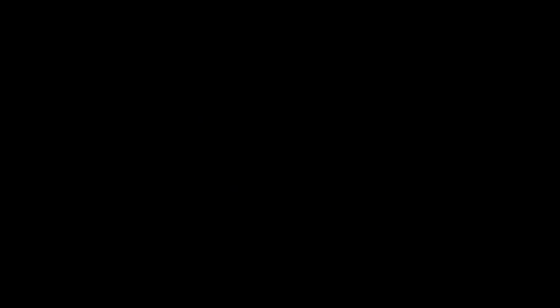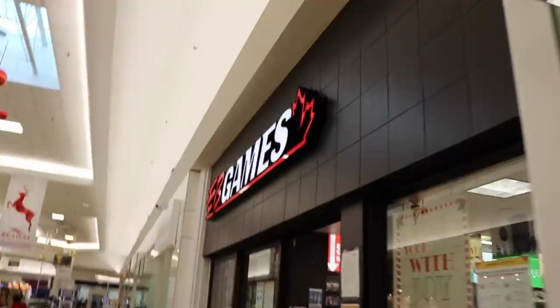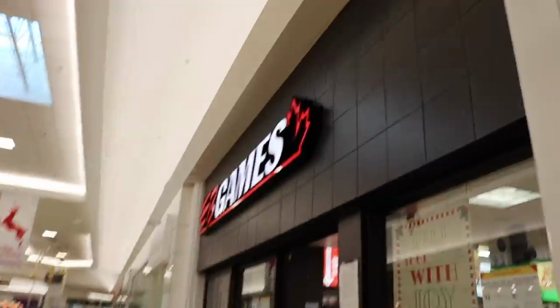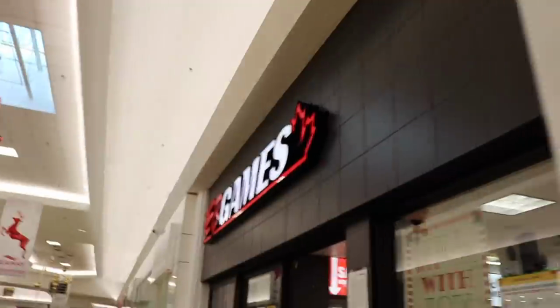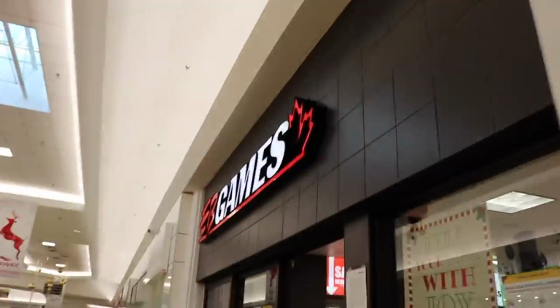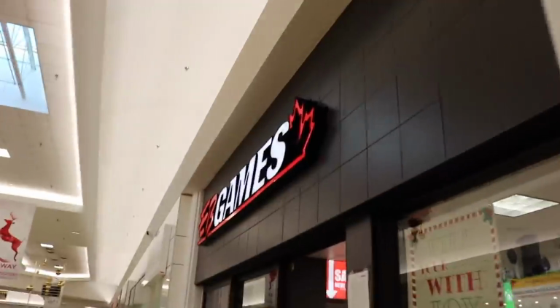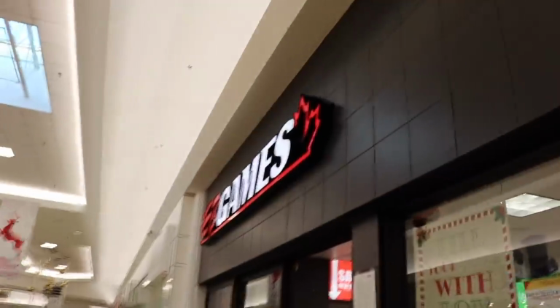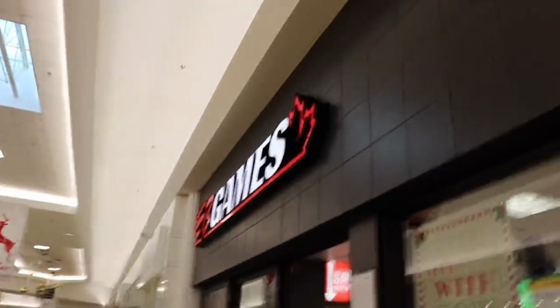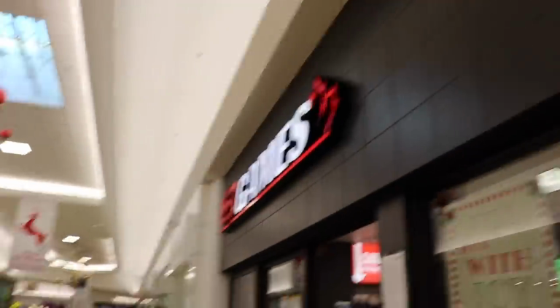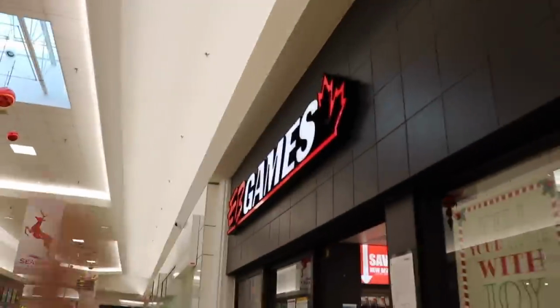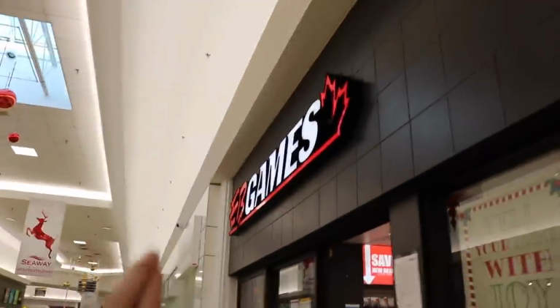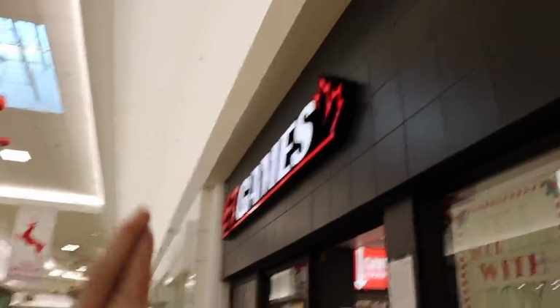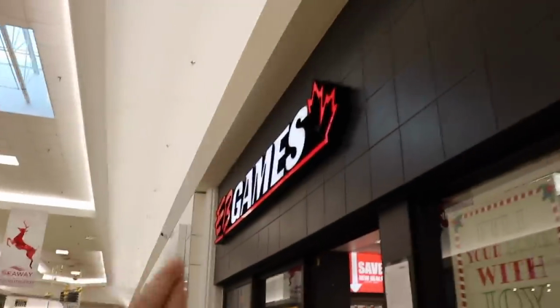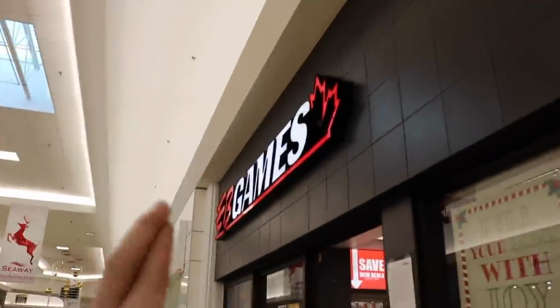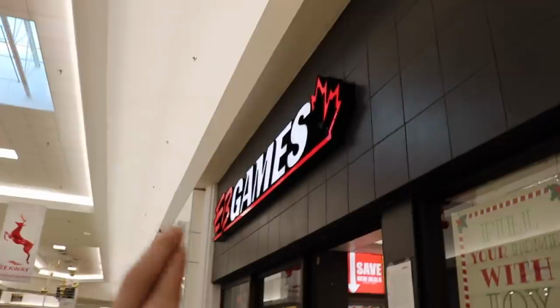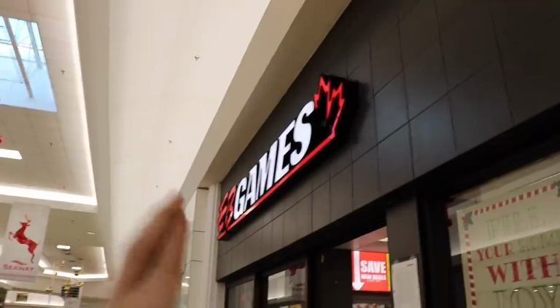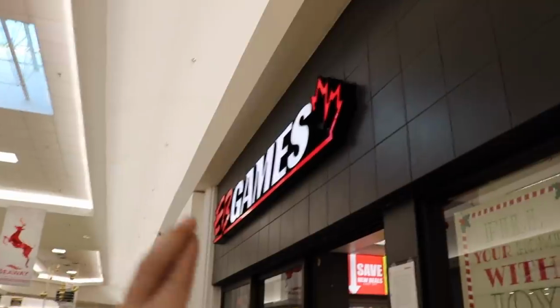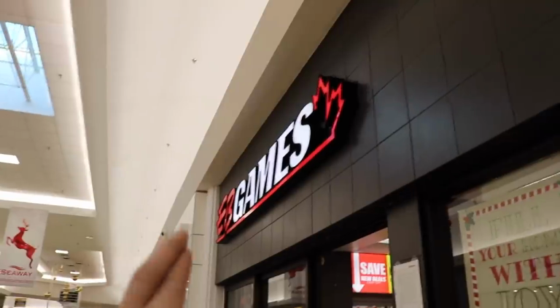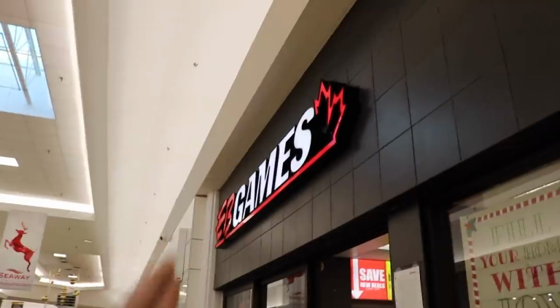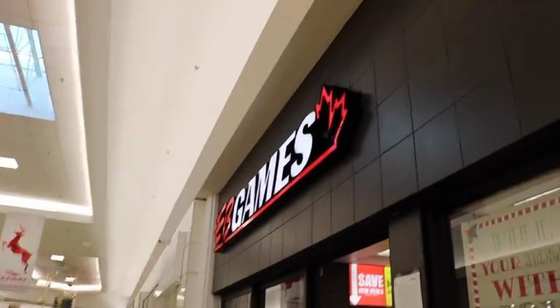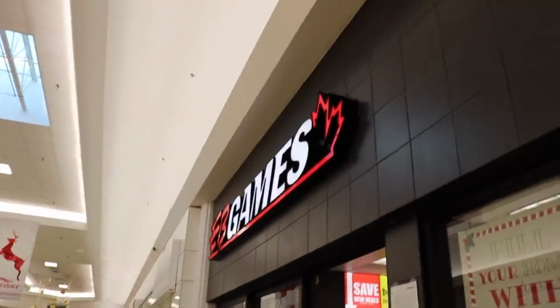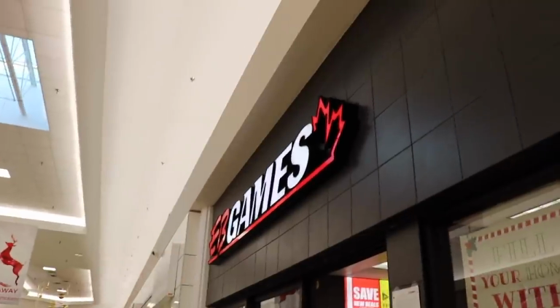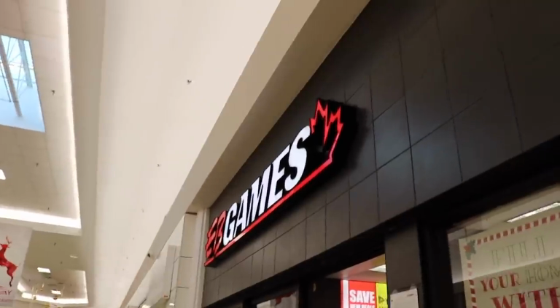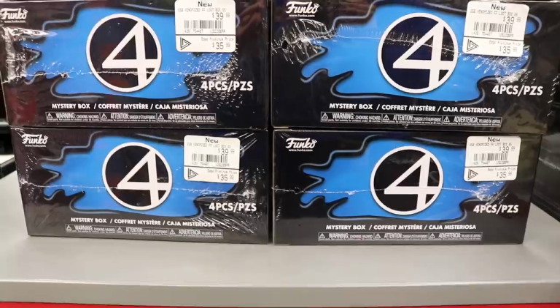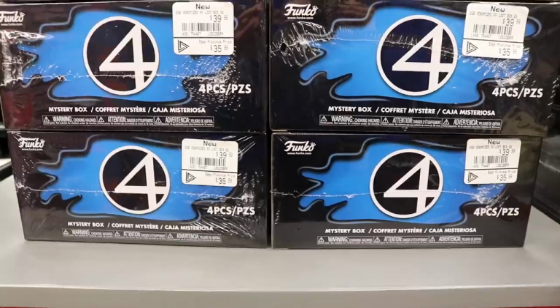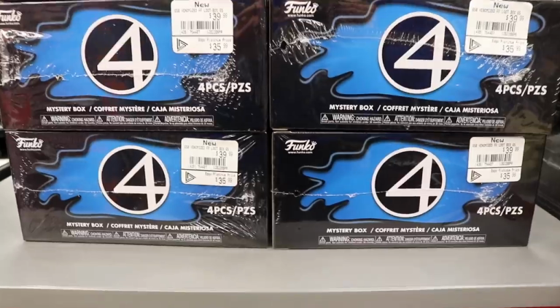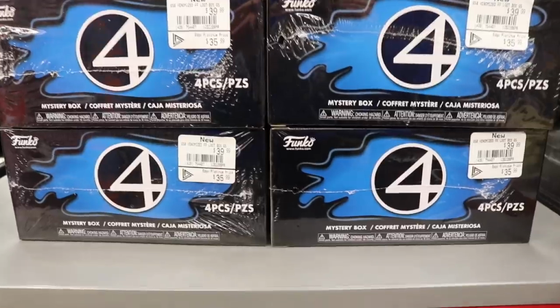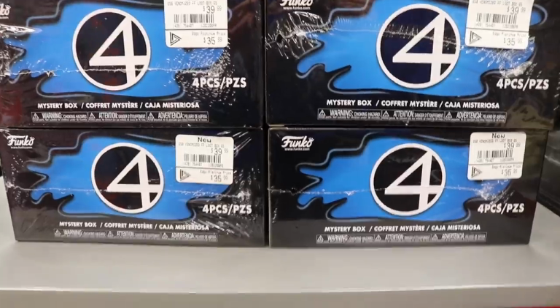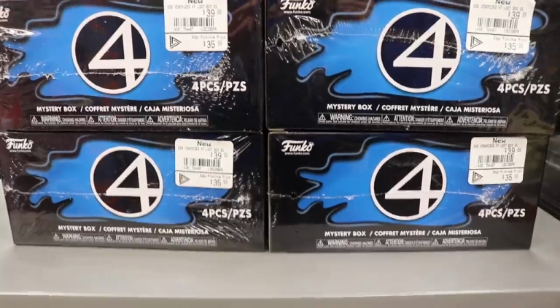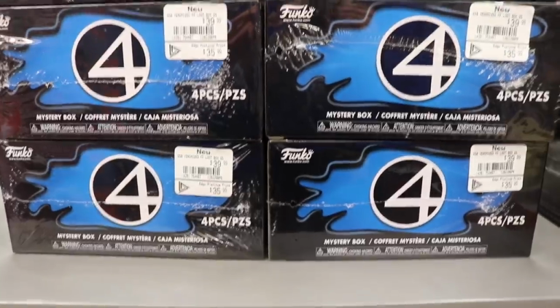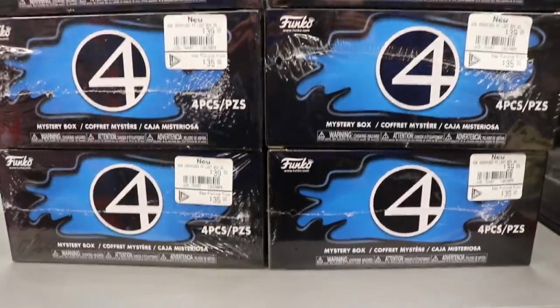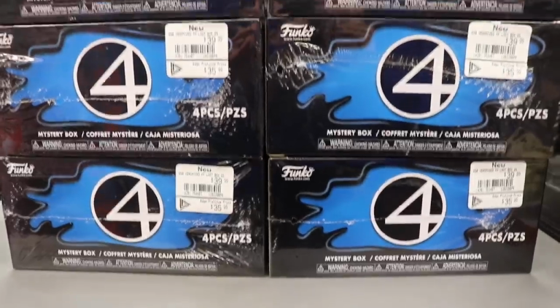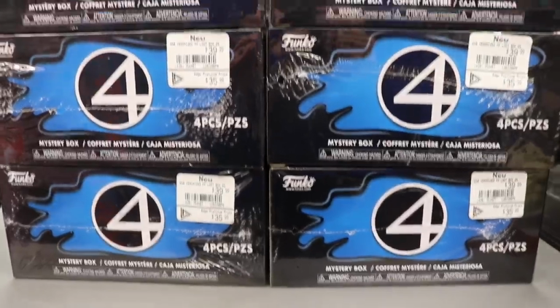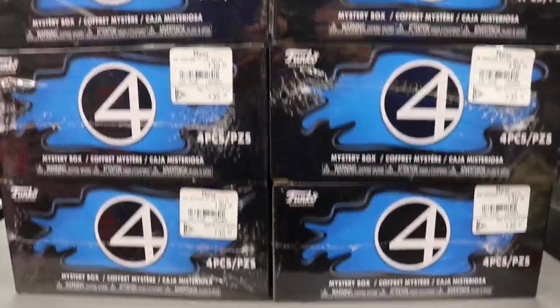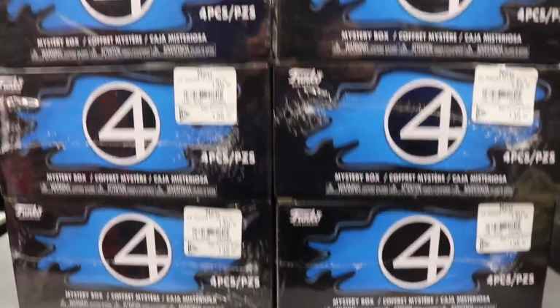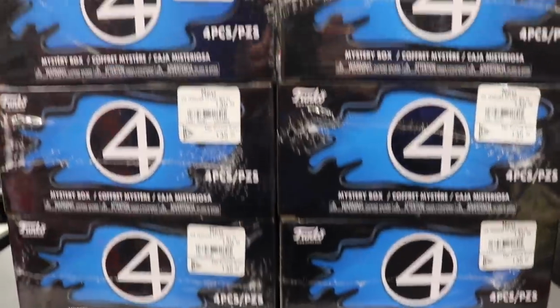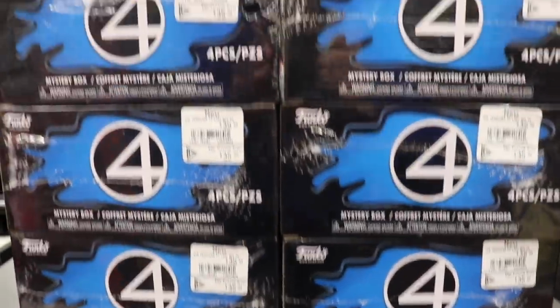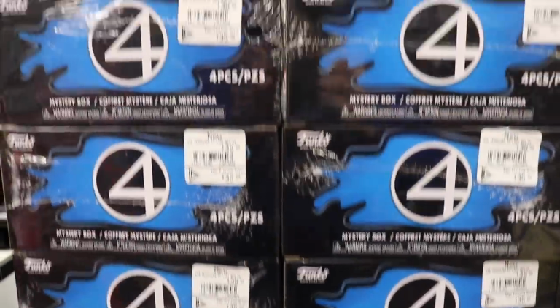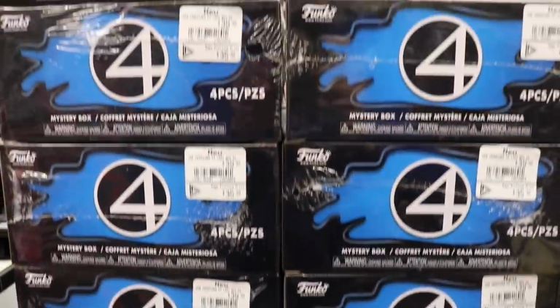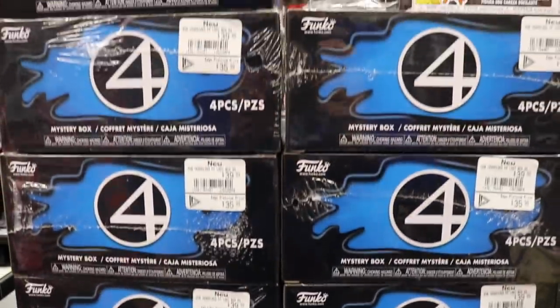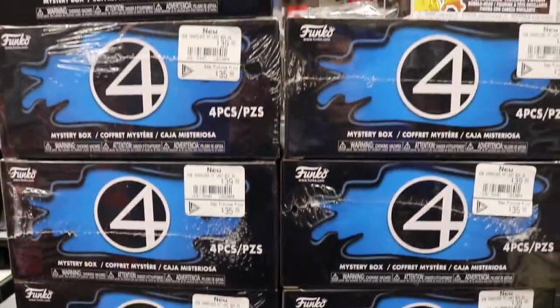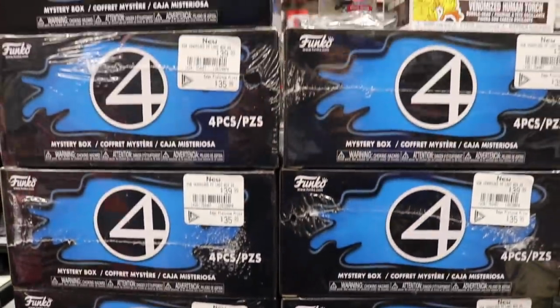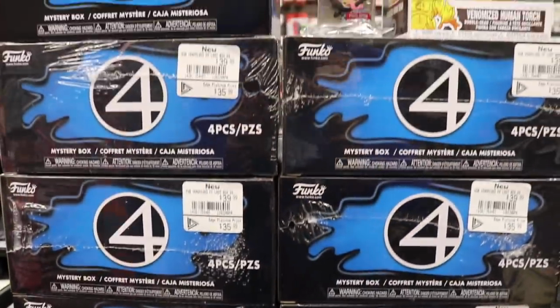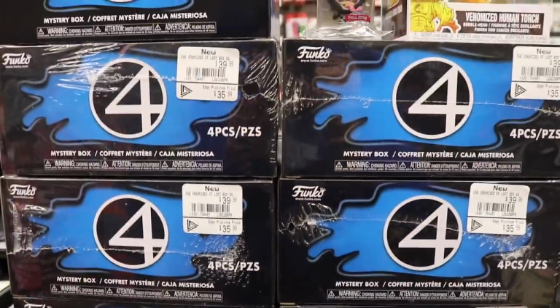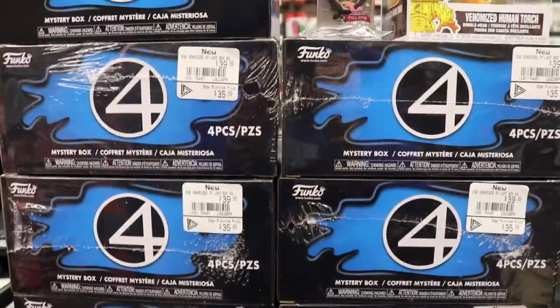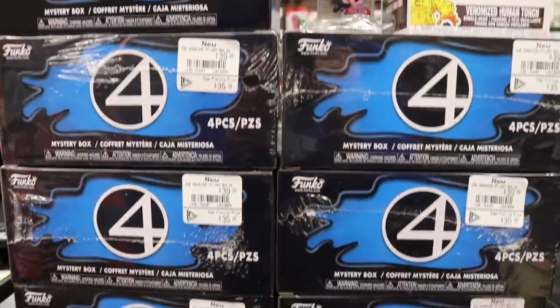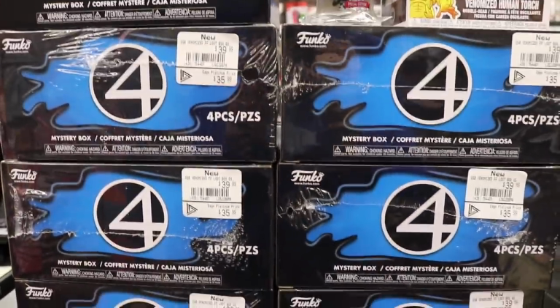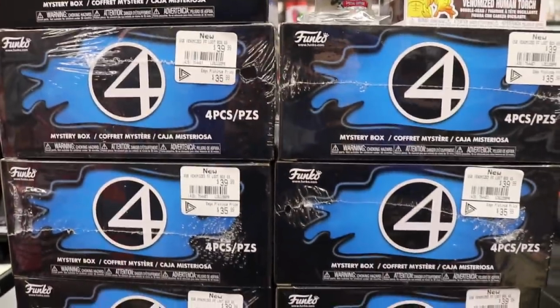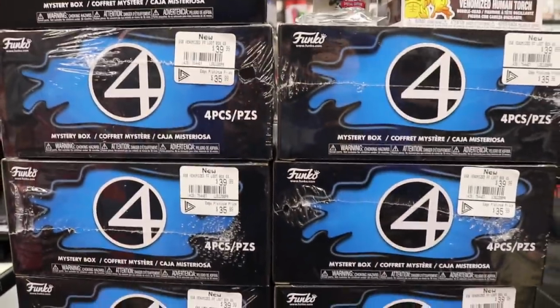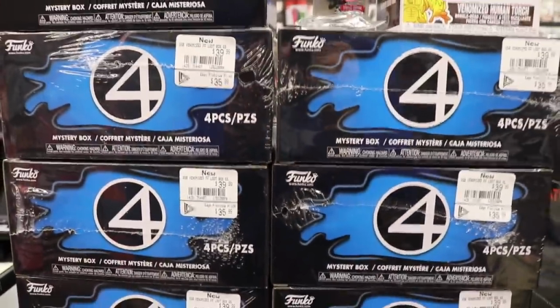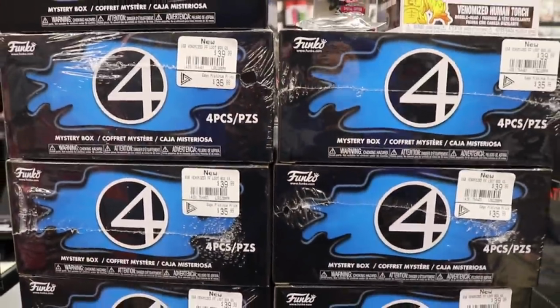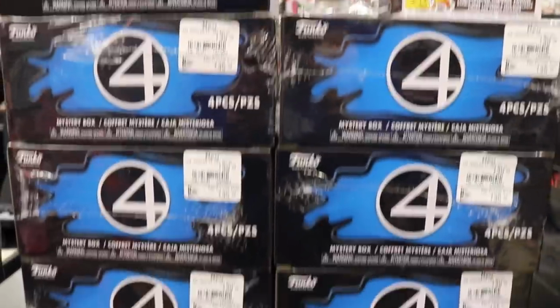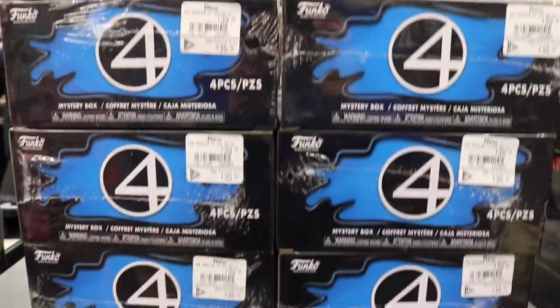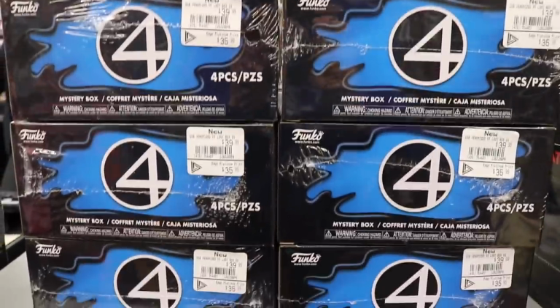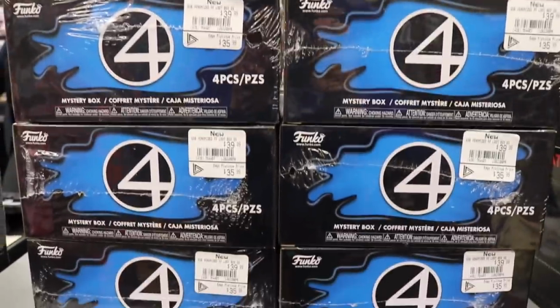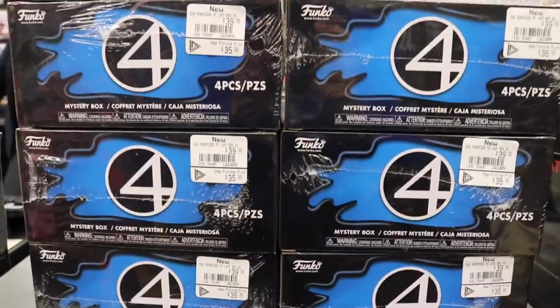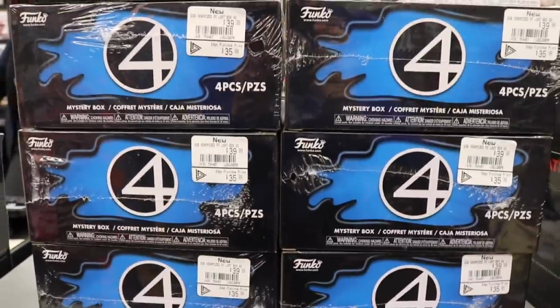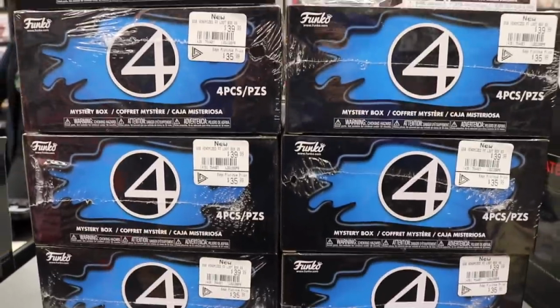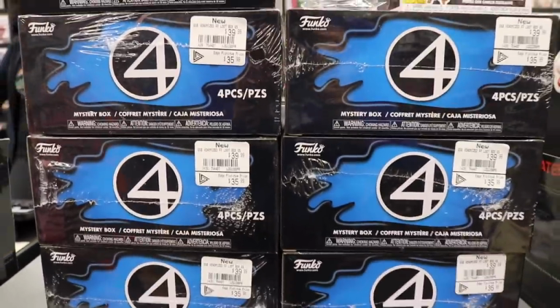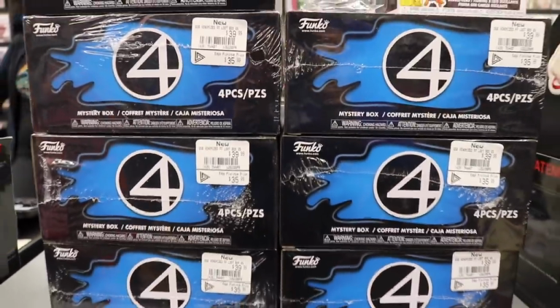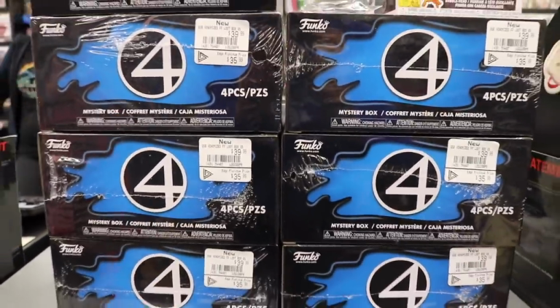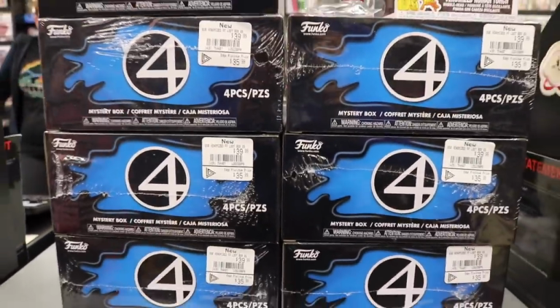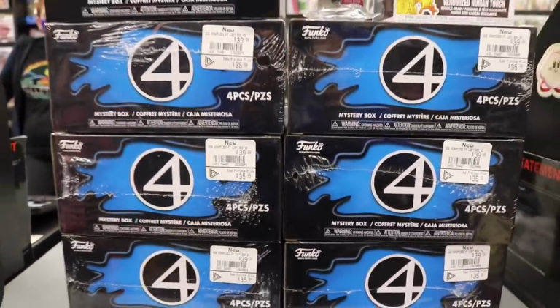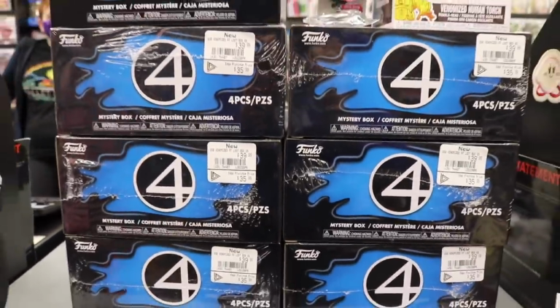Alright guys, we made it. Fingers crossed they still have some left. It looks like they did get six of them in today, so we are definitely going to be grabbing a couple.